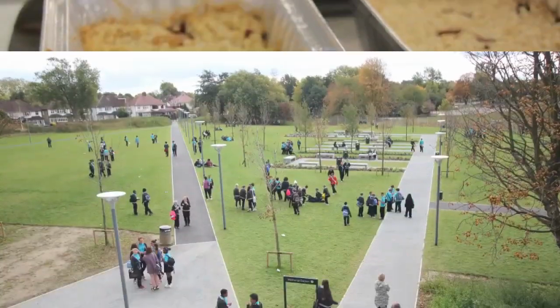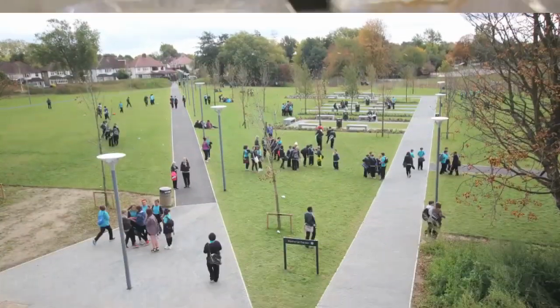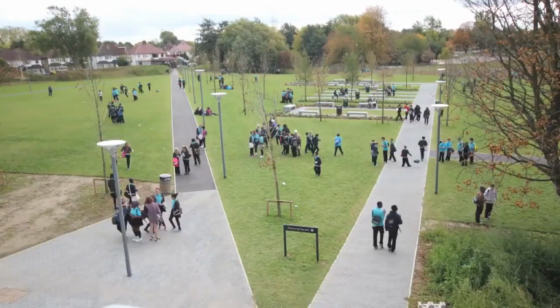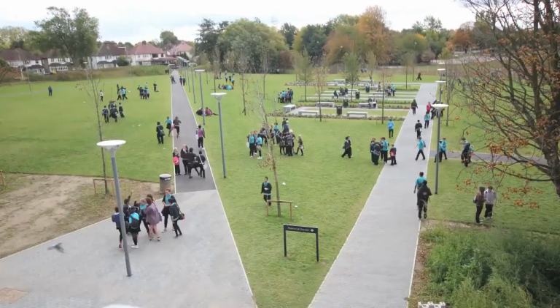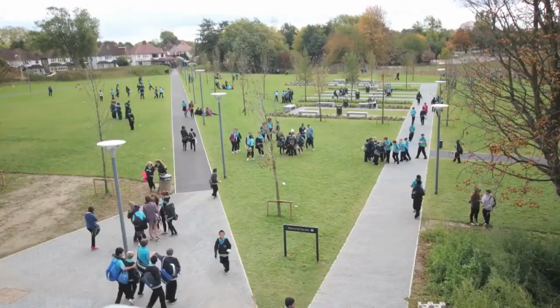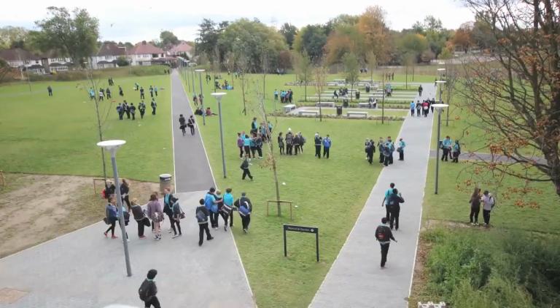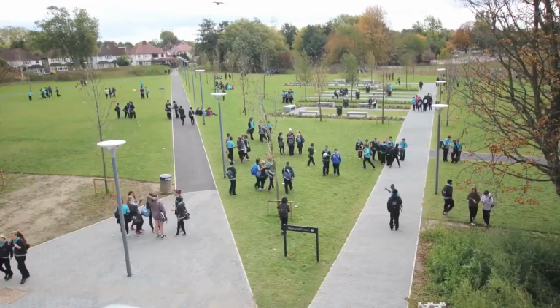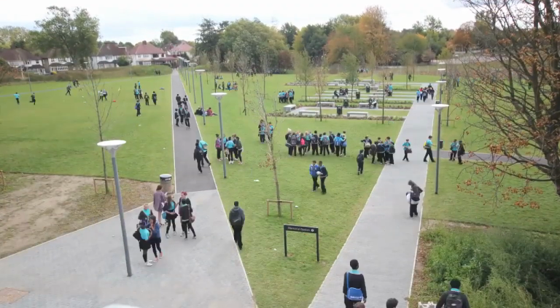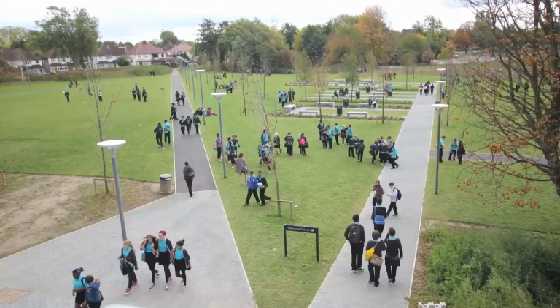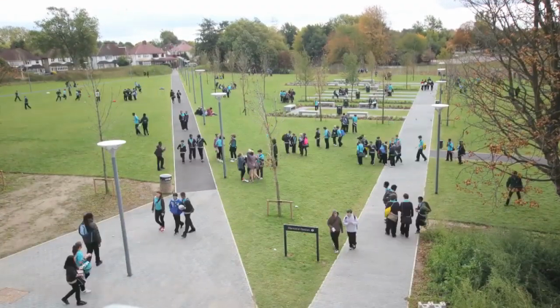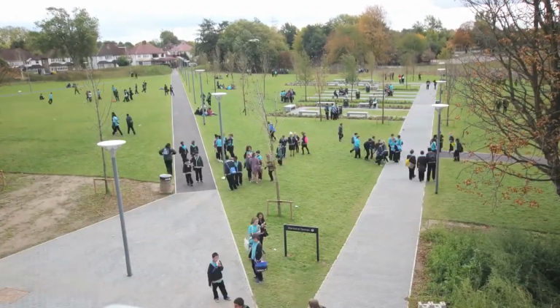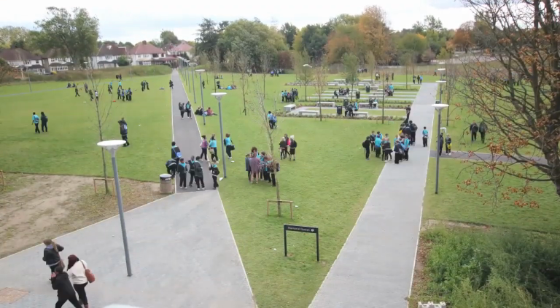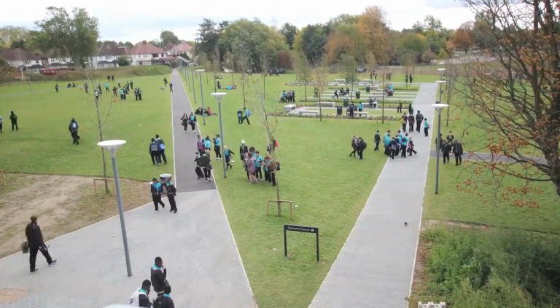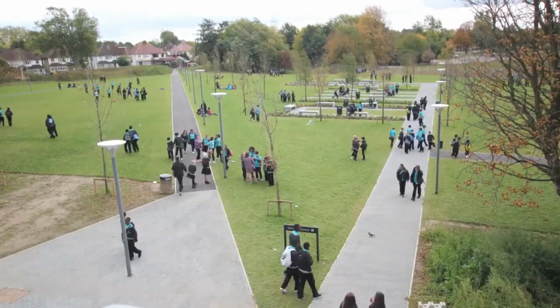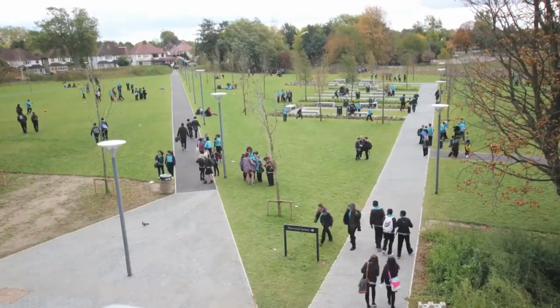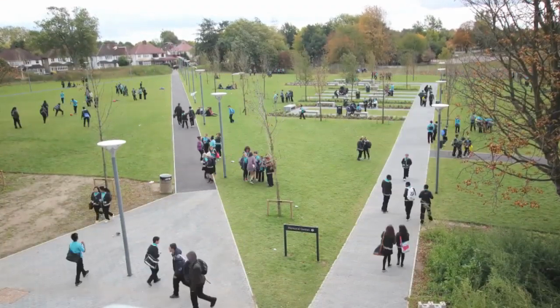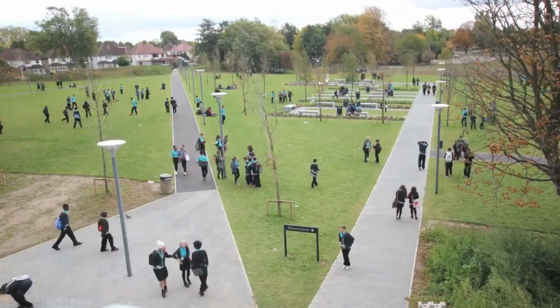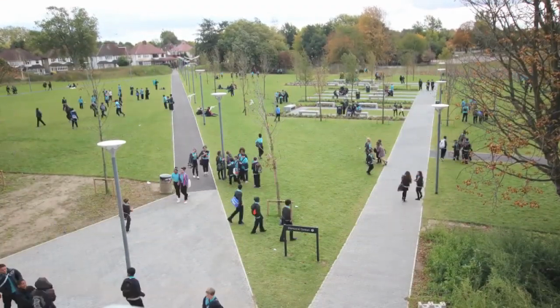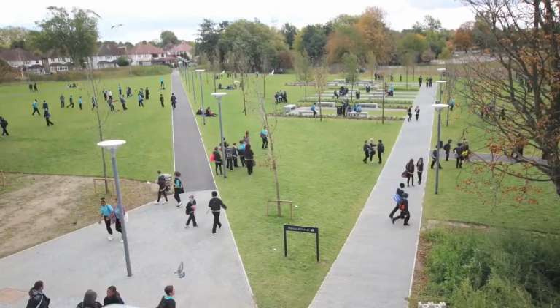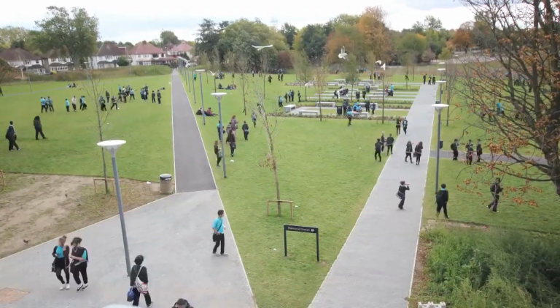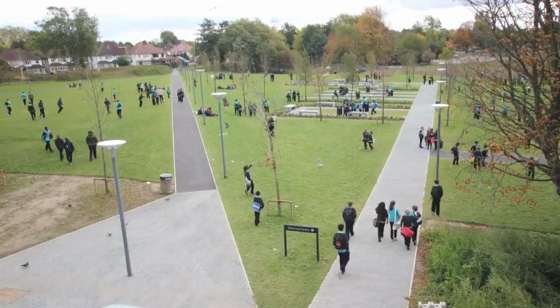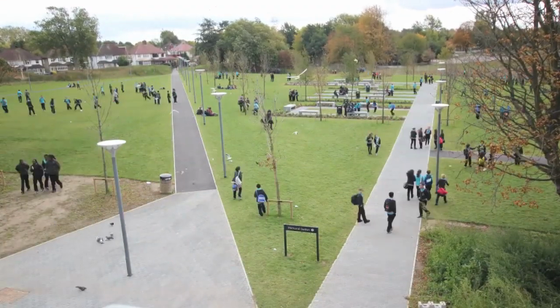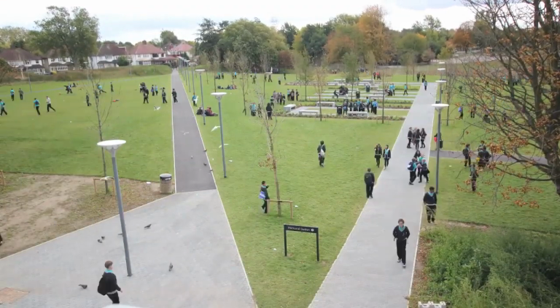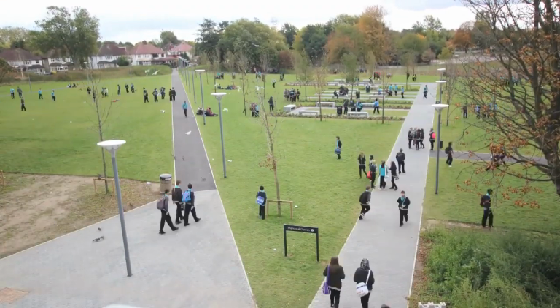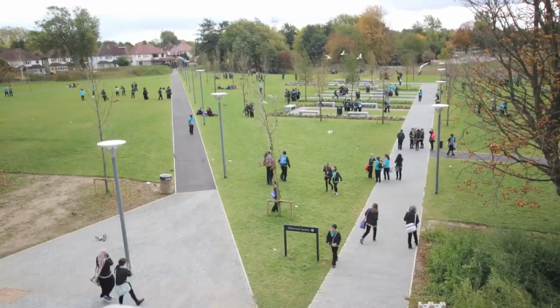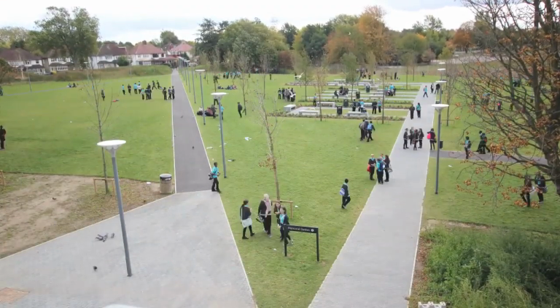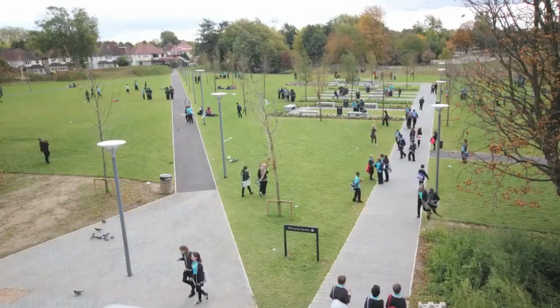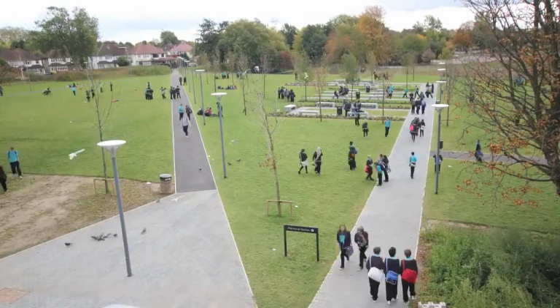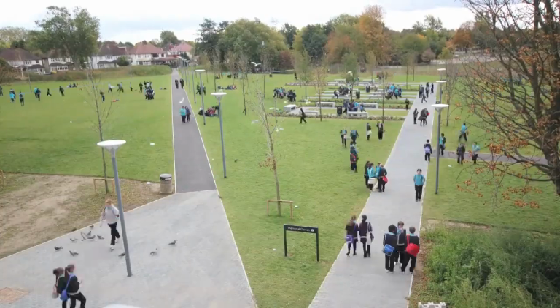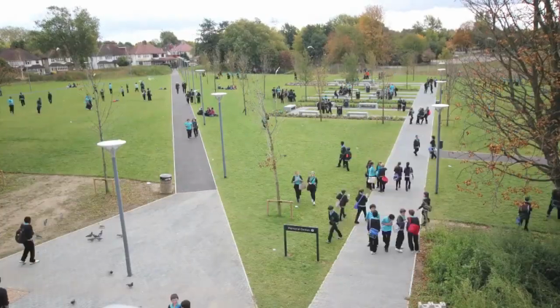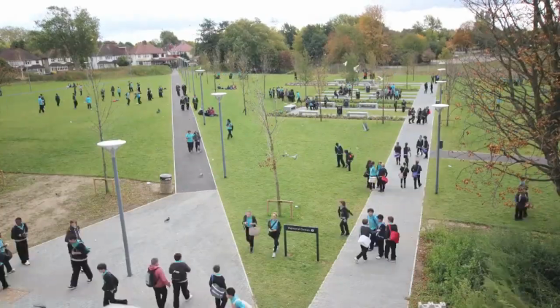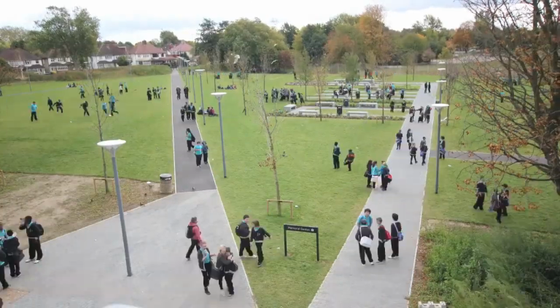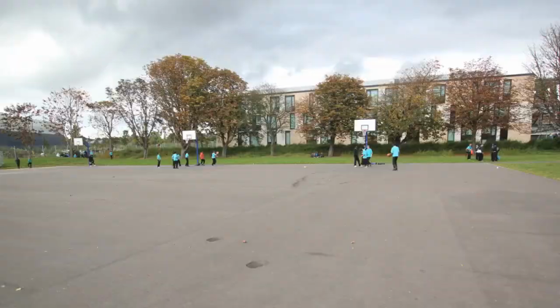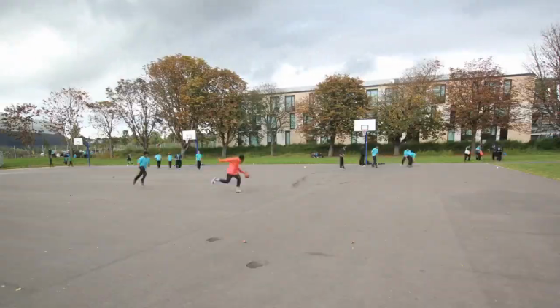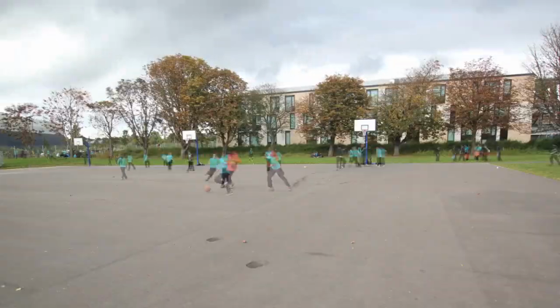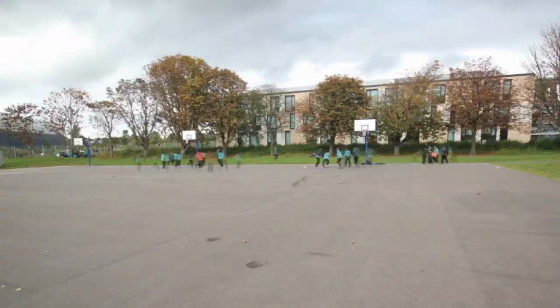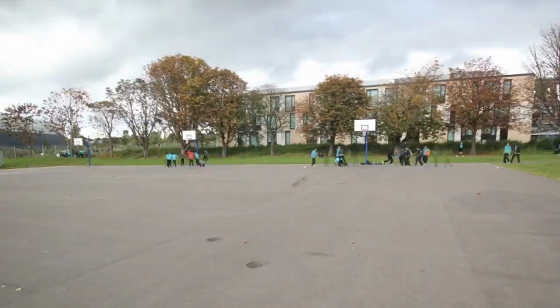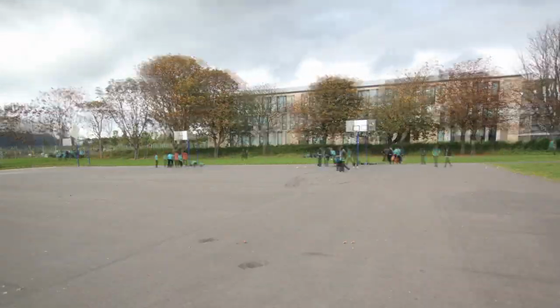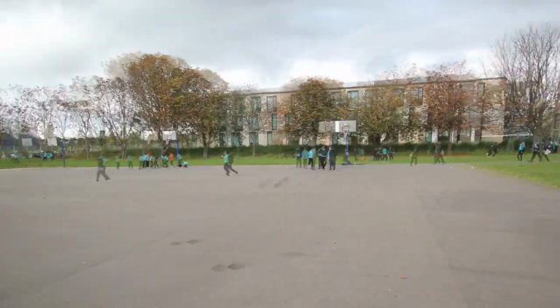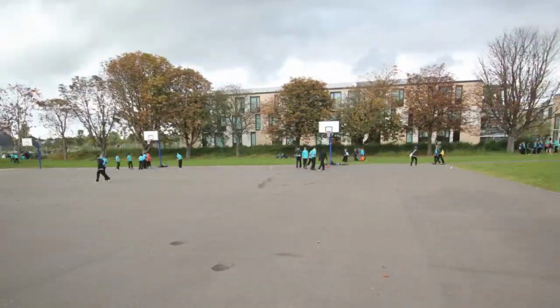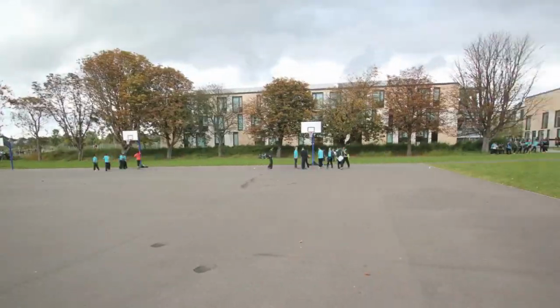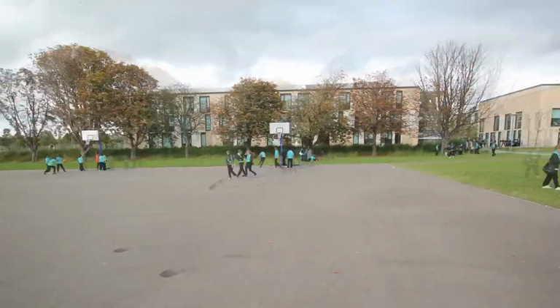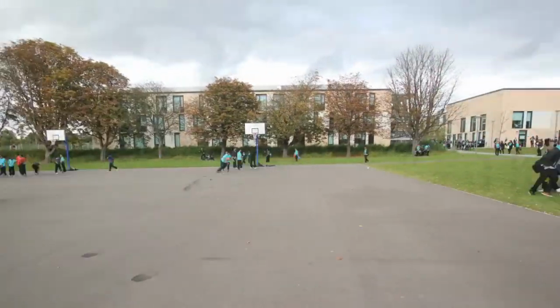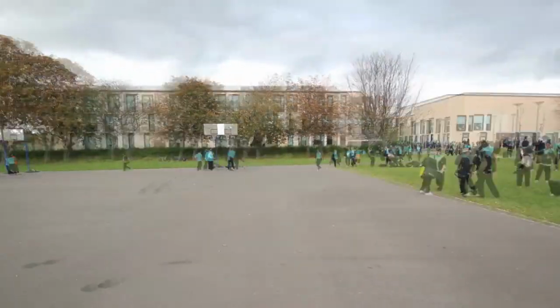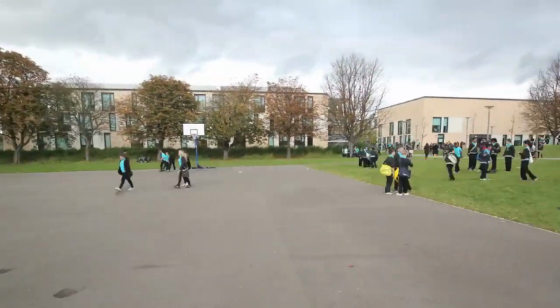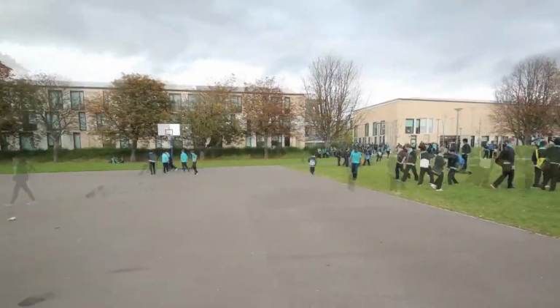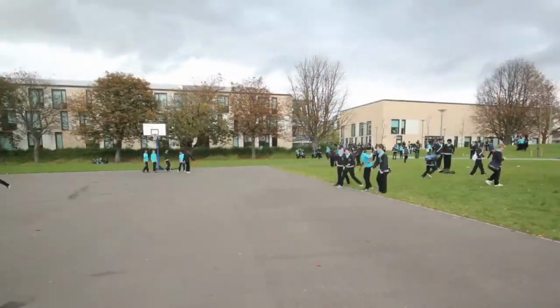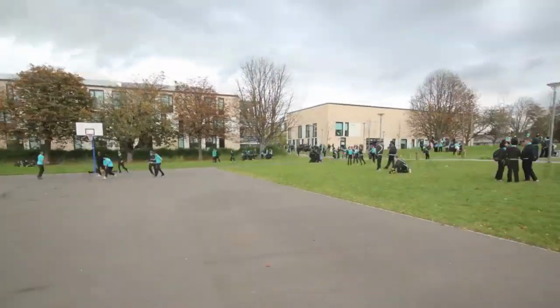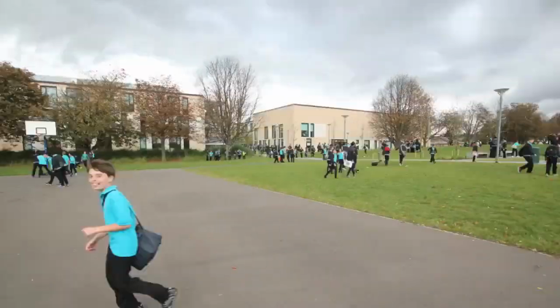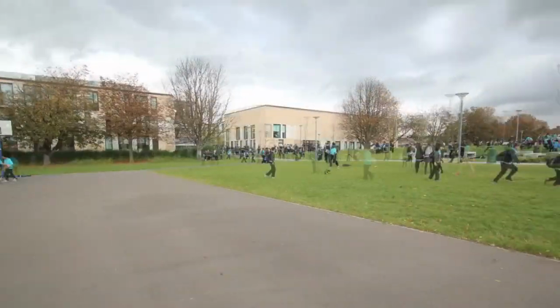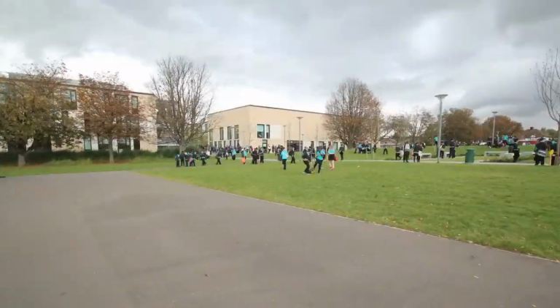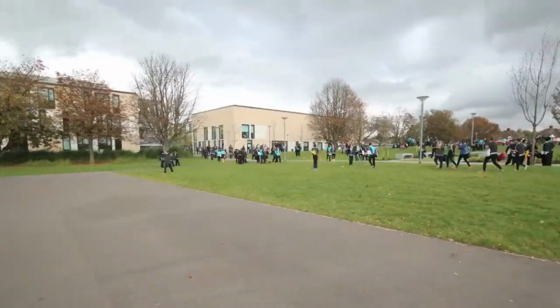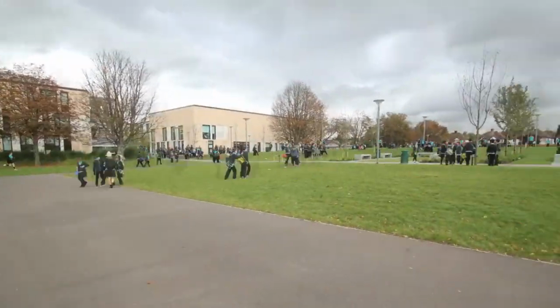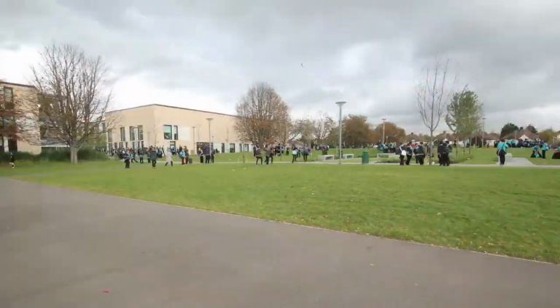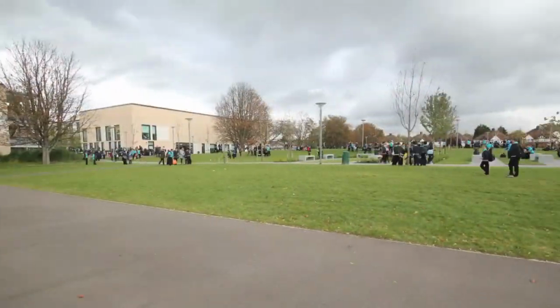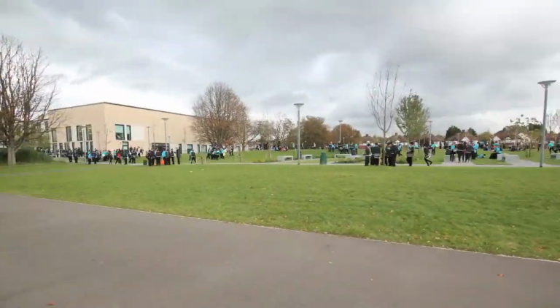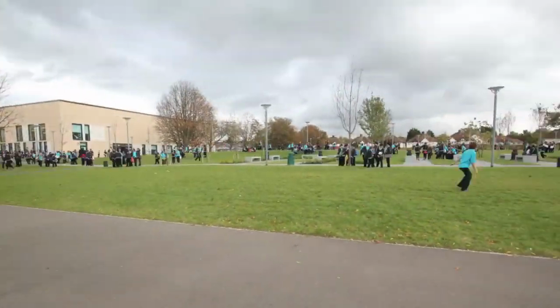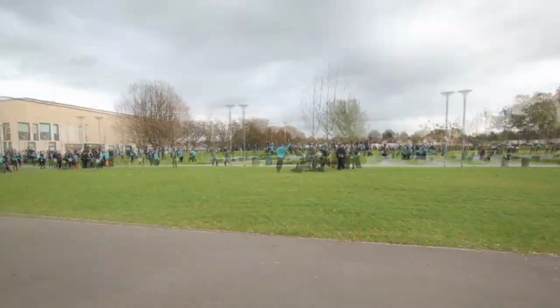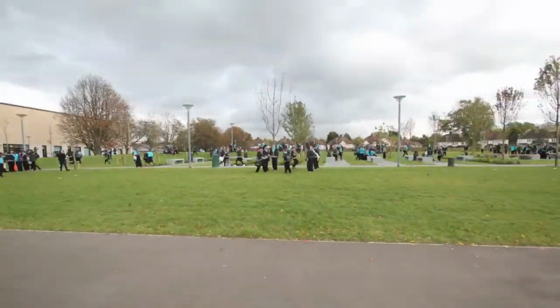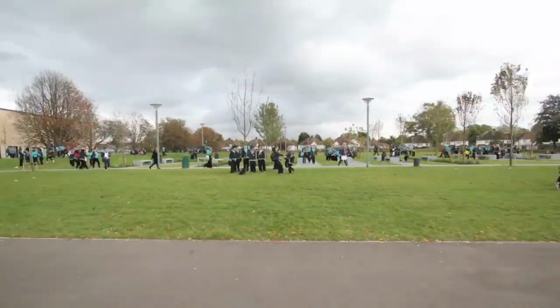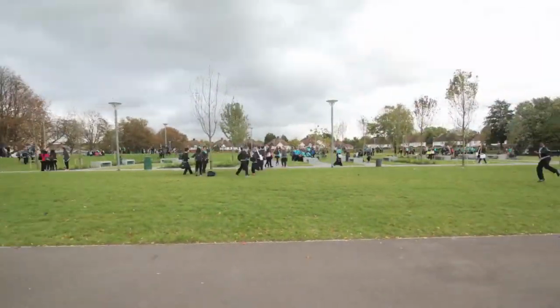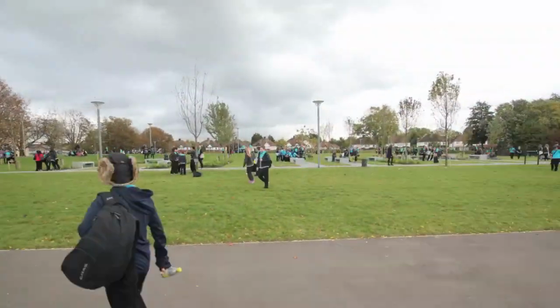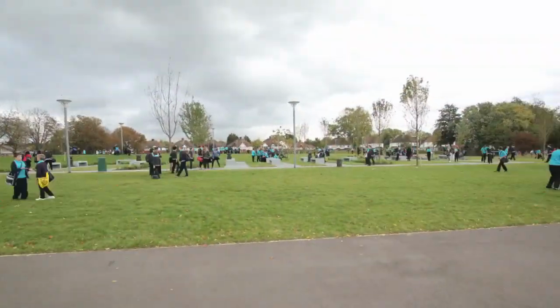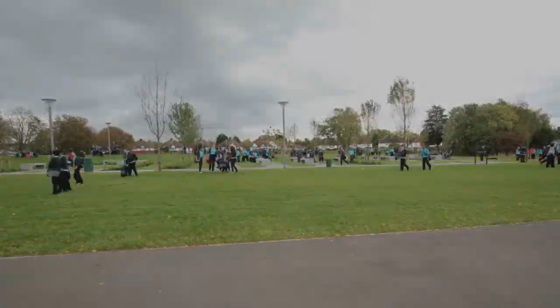During break I chat to my friends and a lot of people play basketball or football on the field. After break it's science.